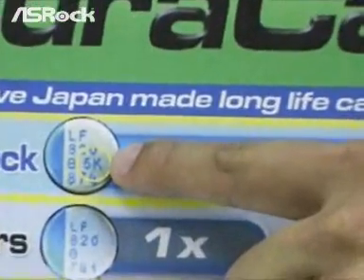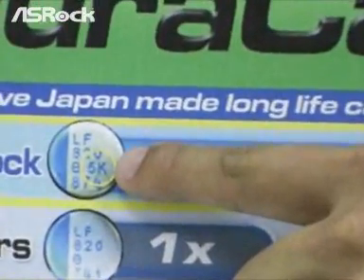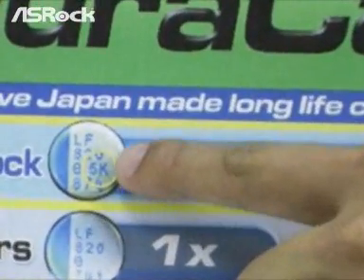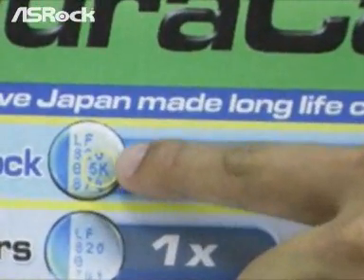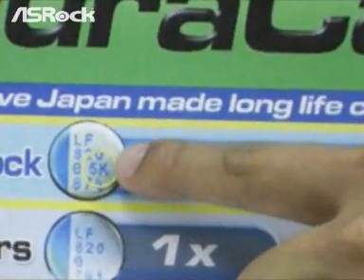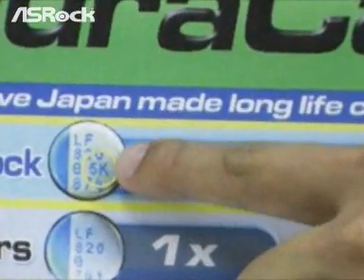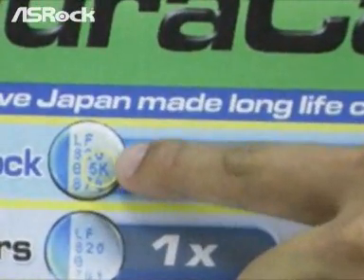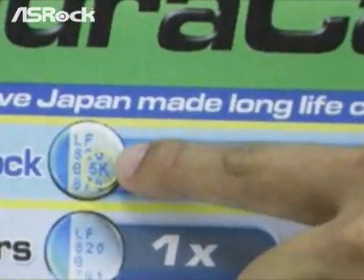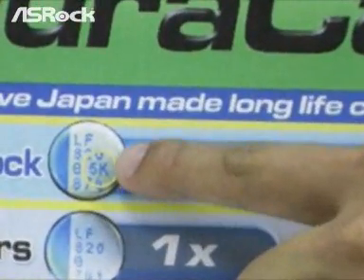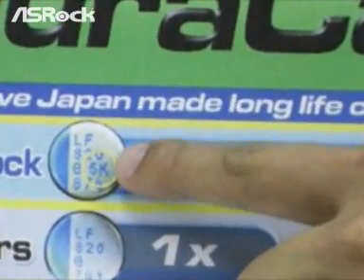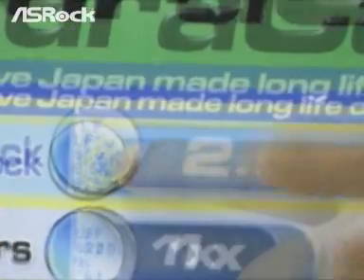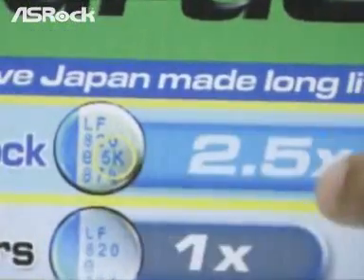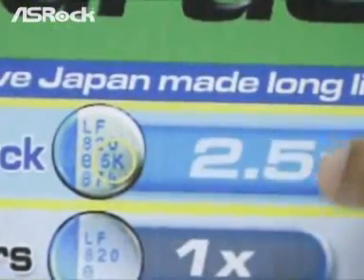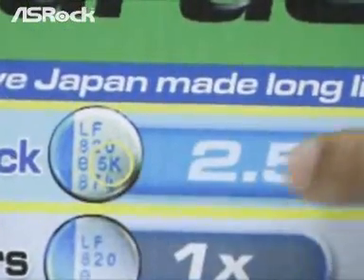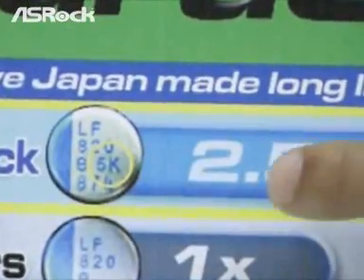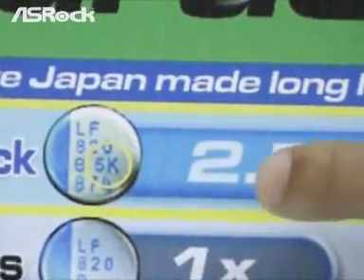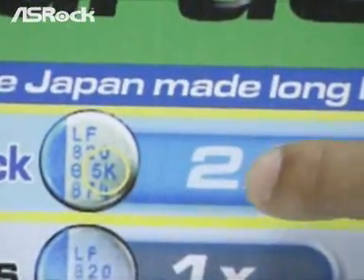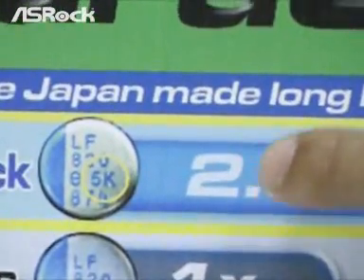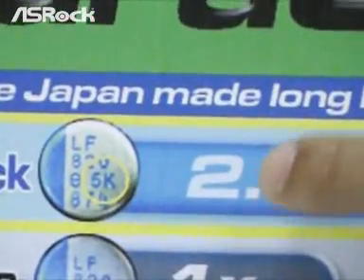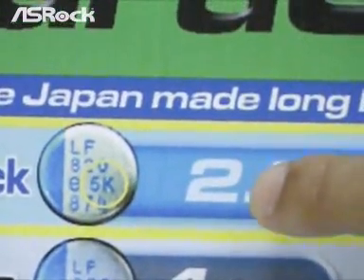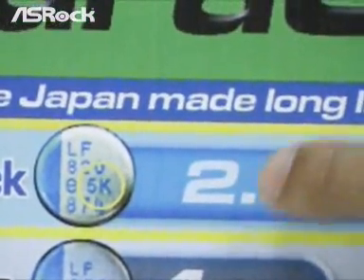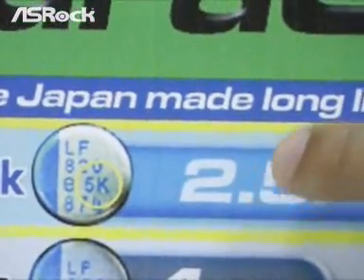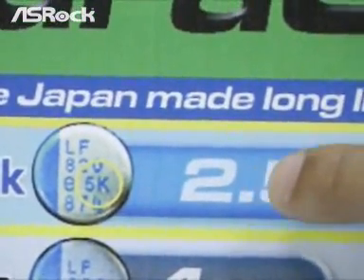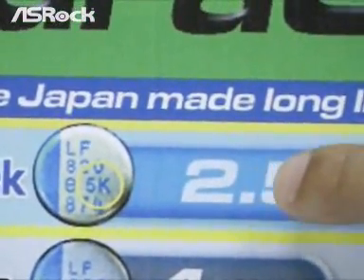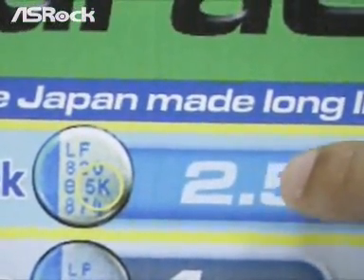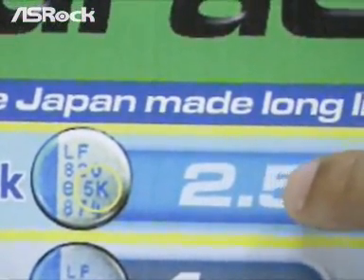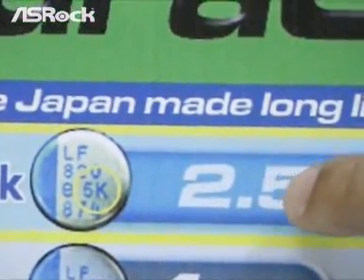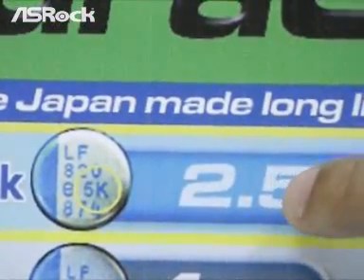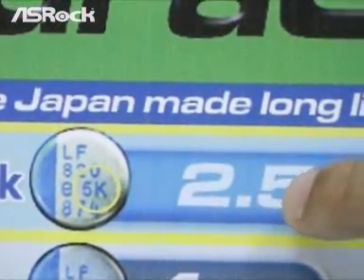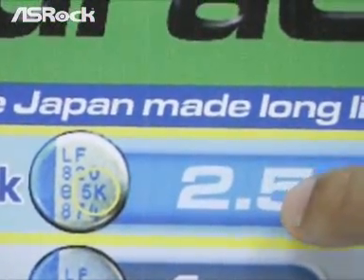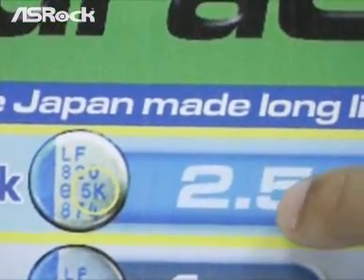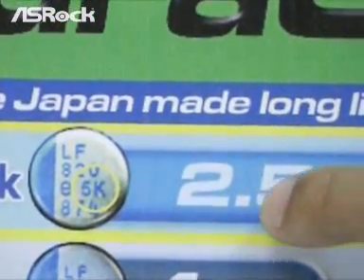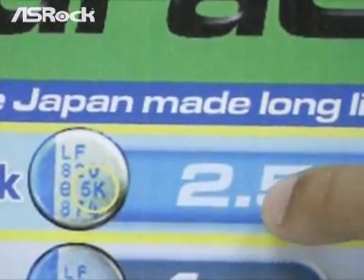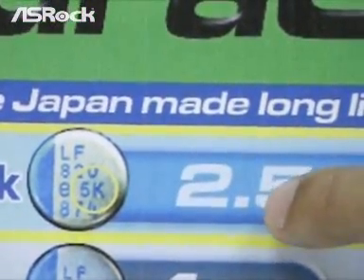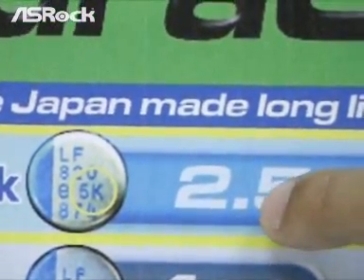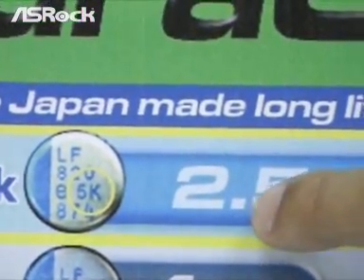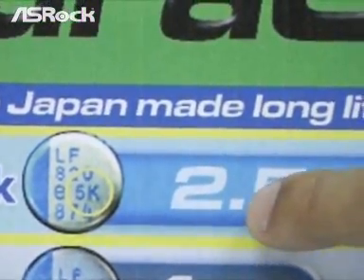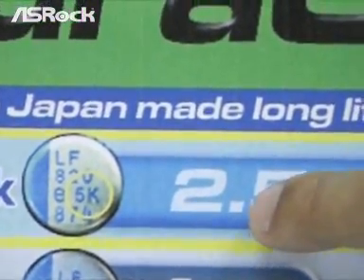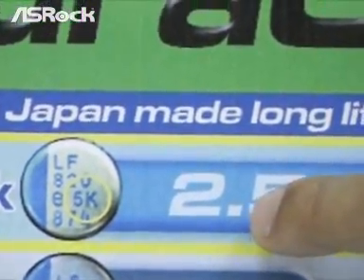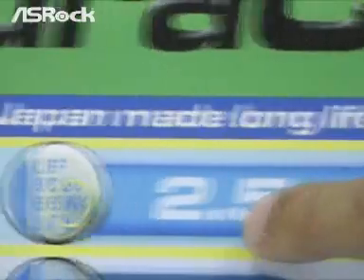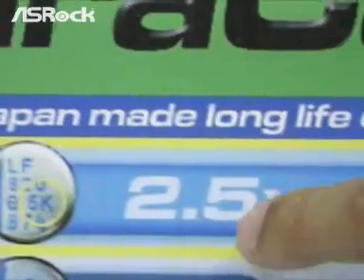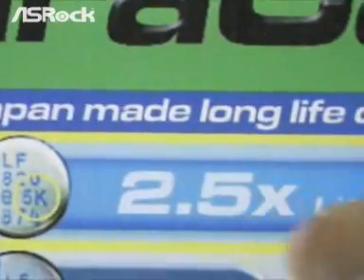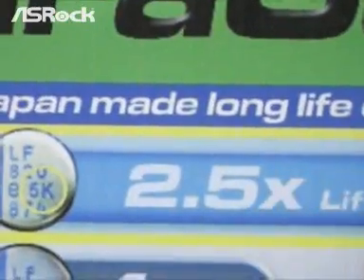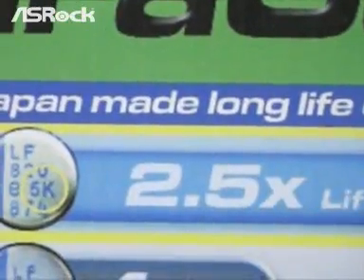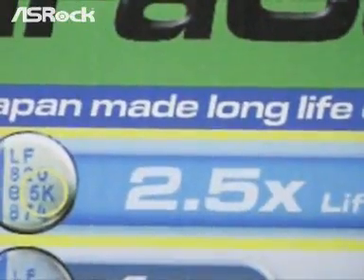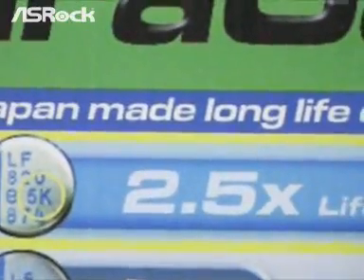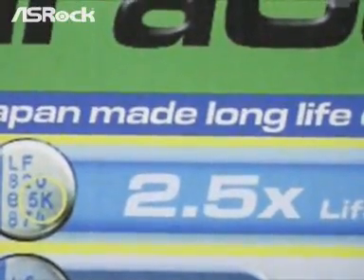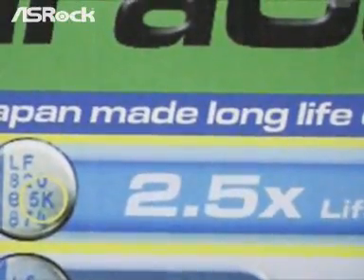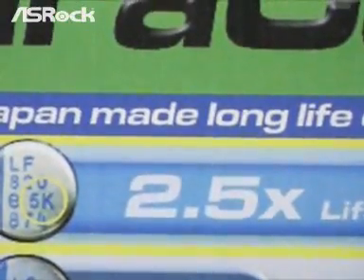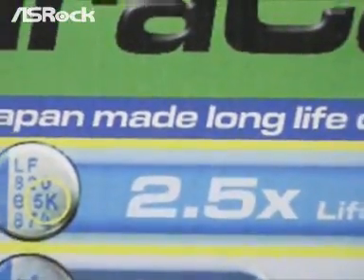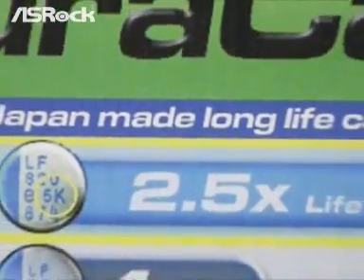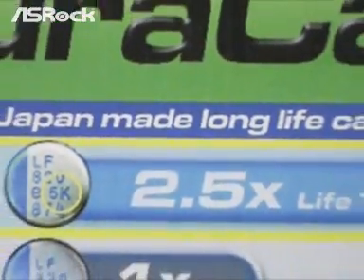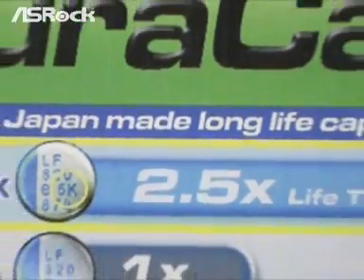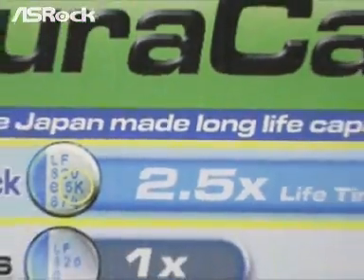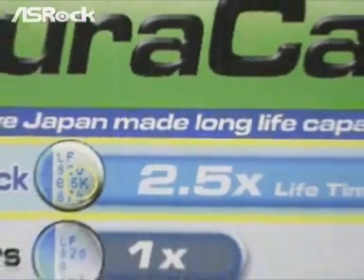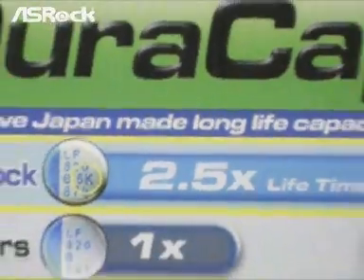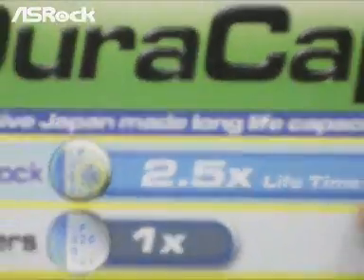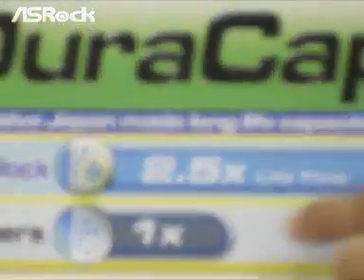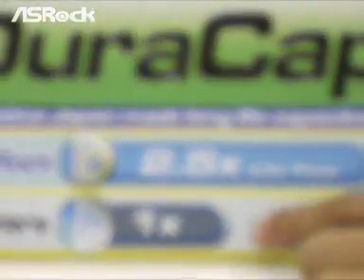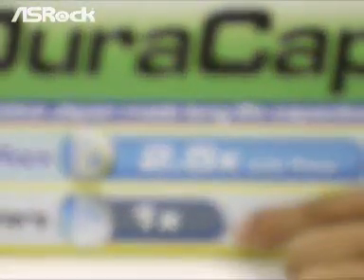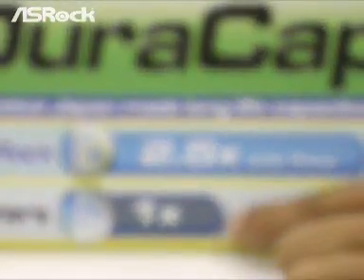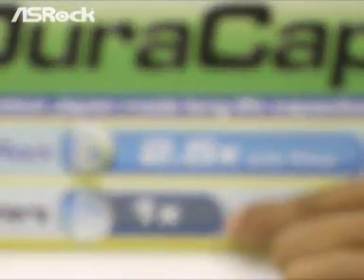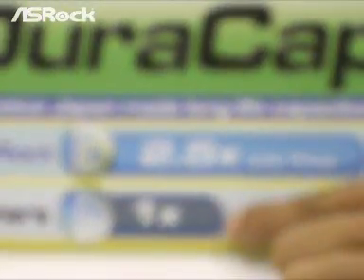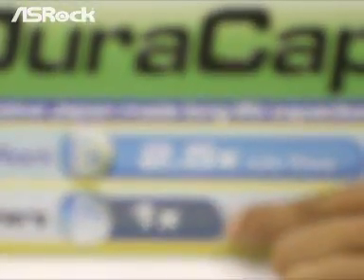In short, for the Ezra Dura Cap, we use this kind of capacitors, which have 2.5 times the lifetime compared to others.